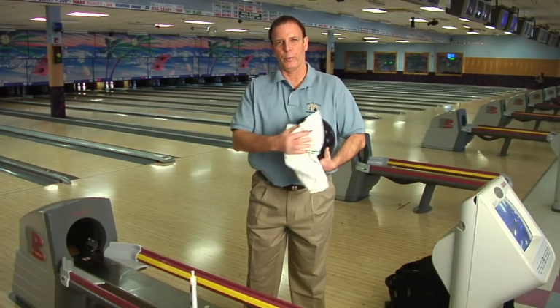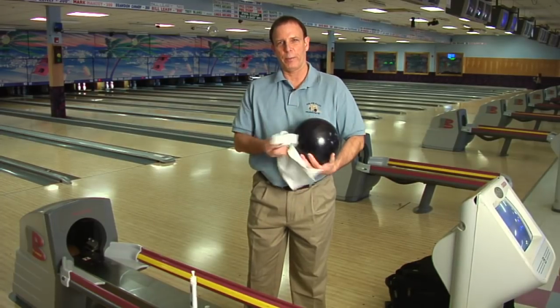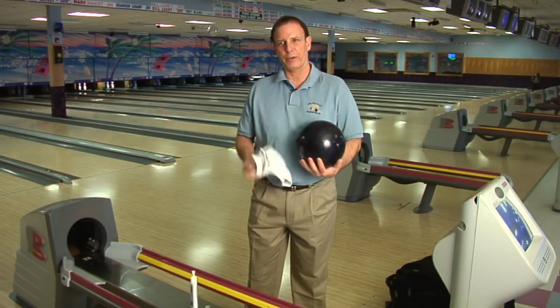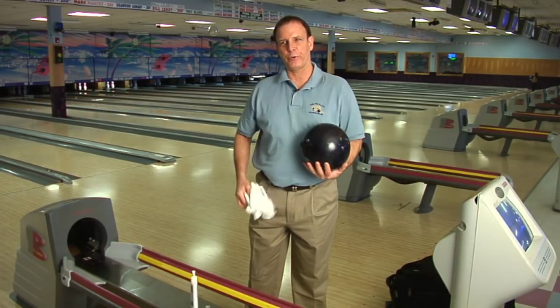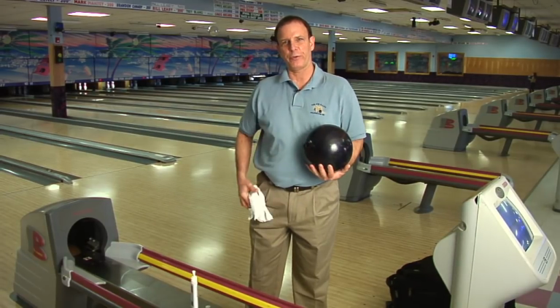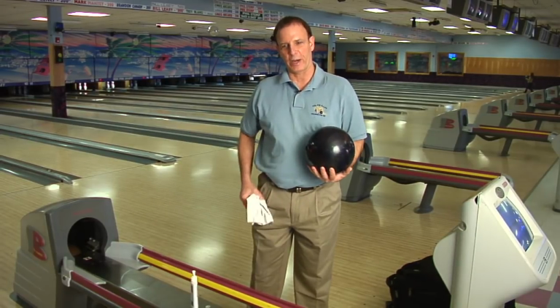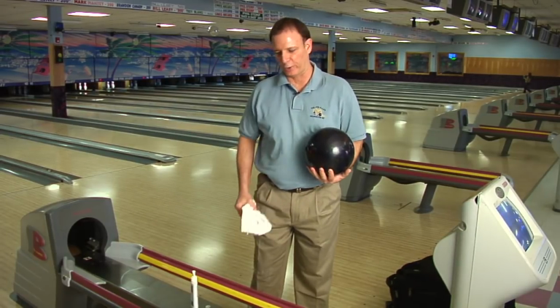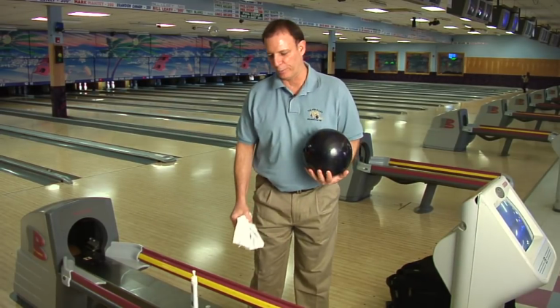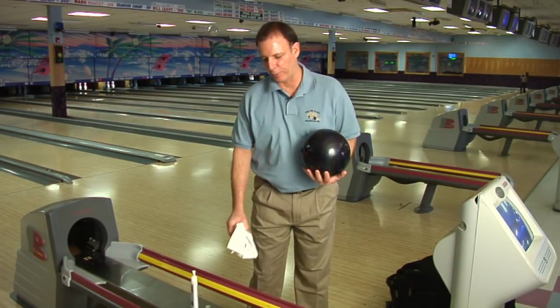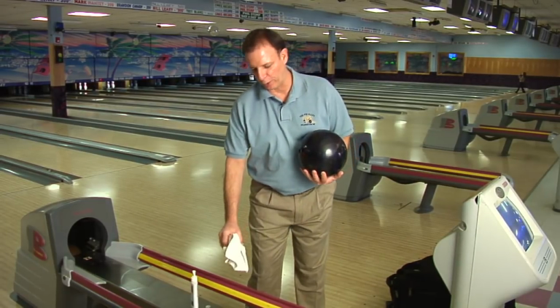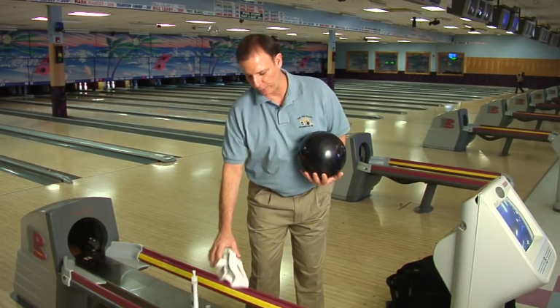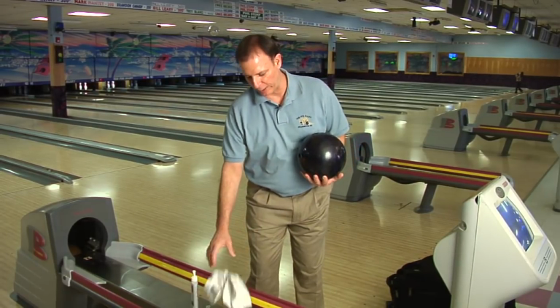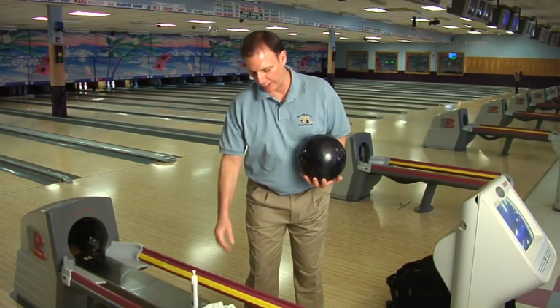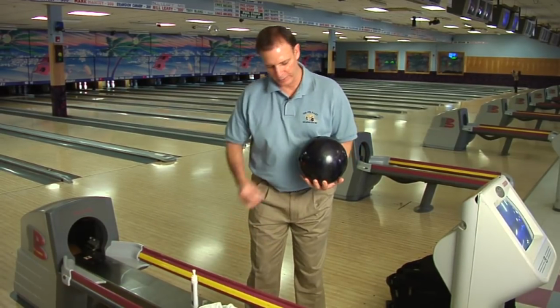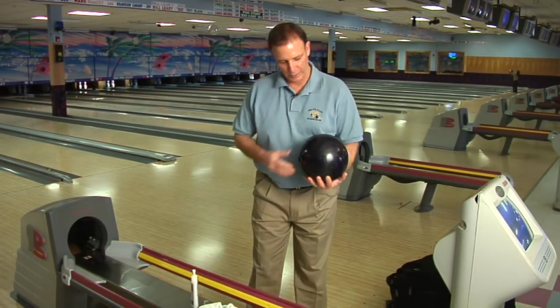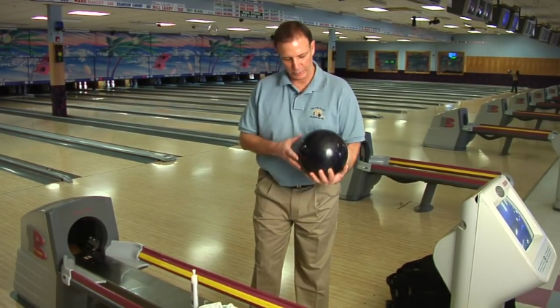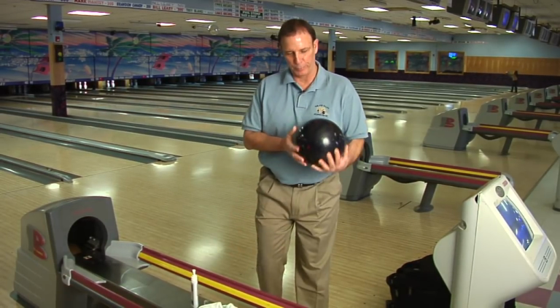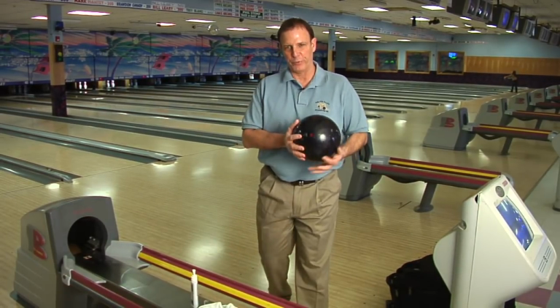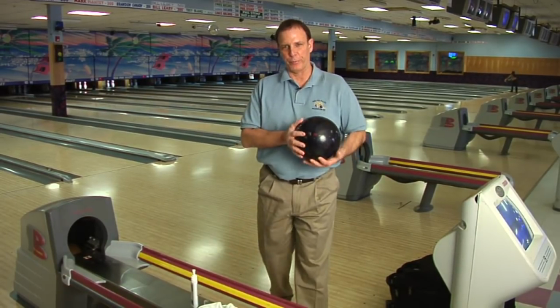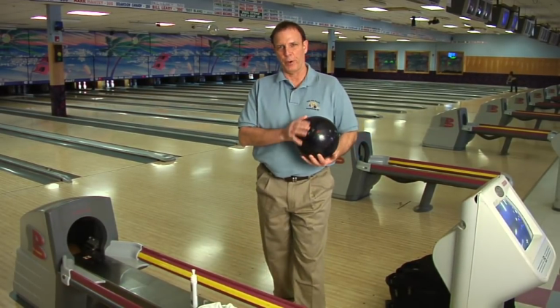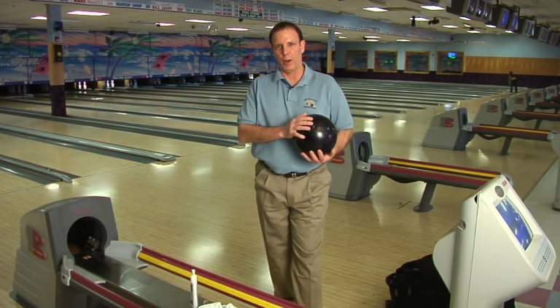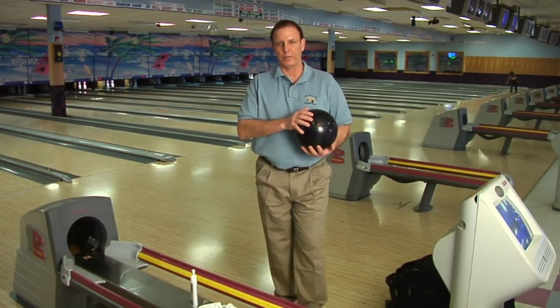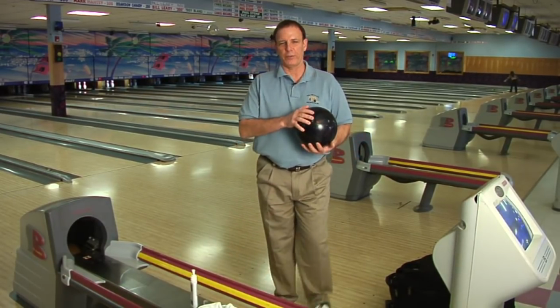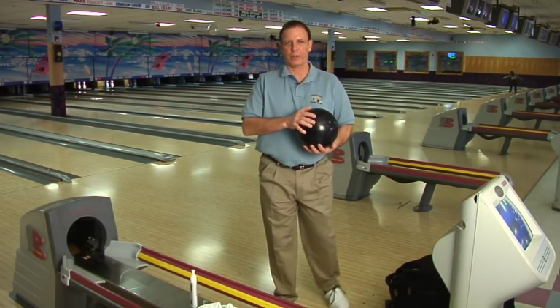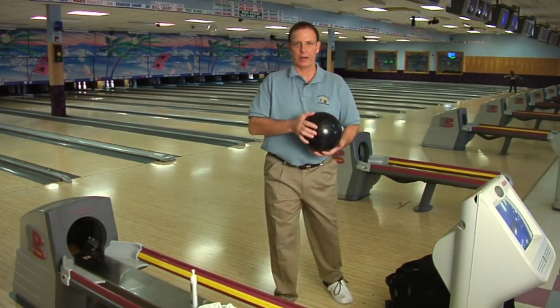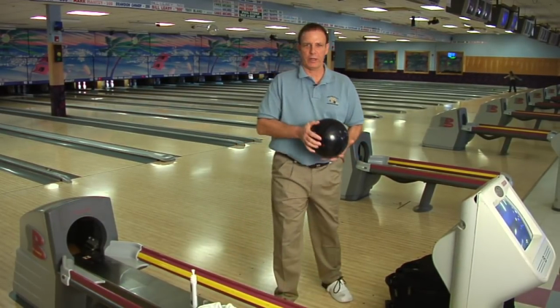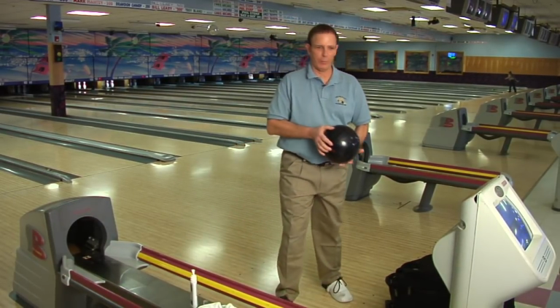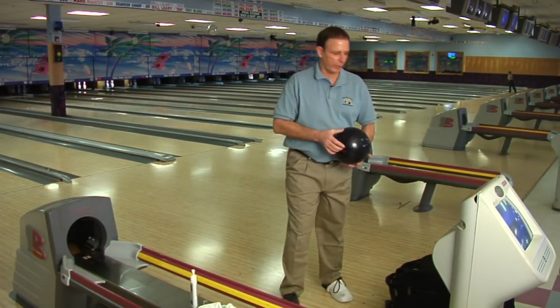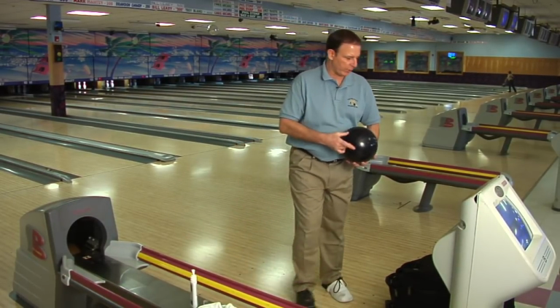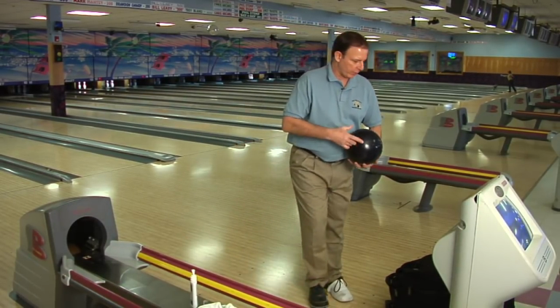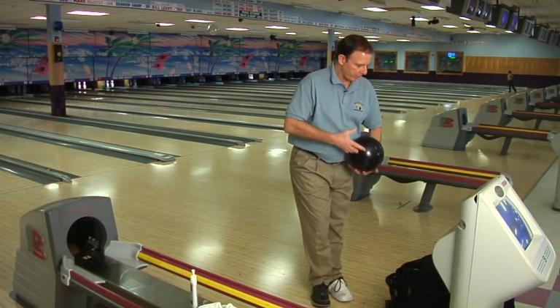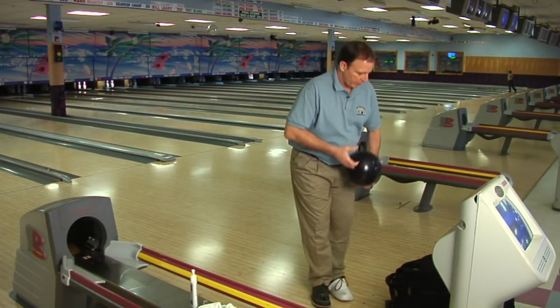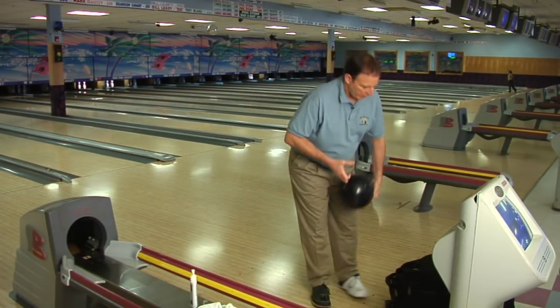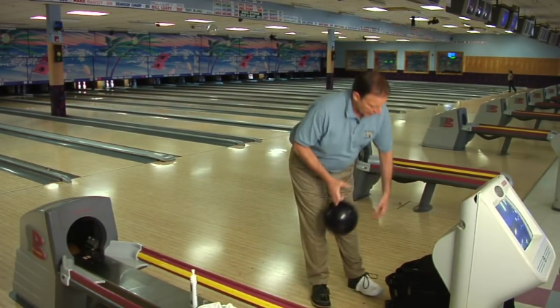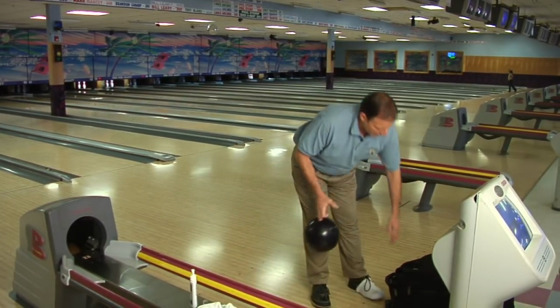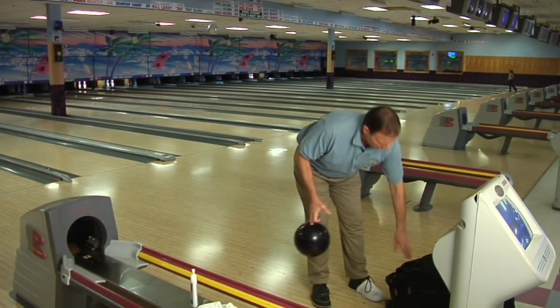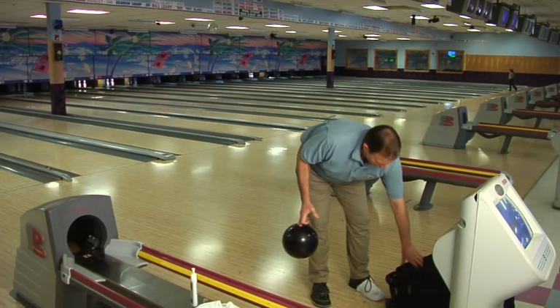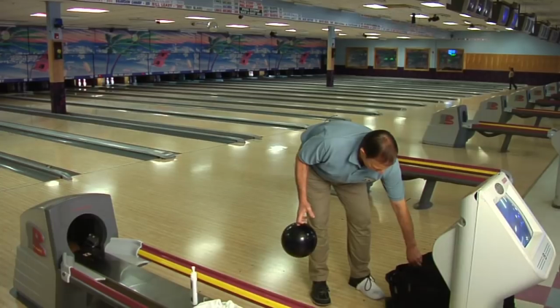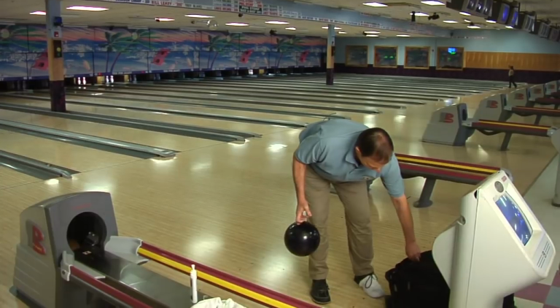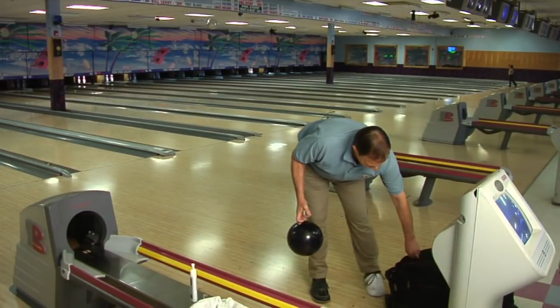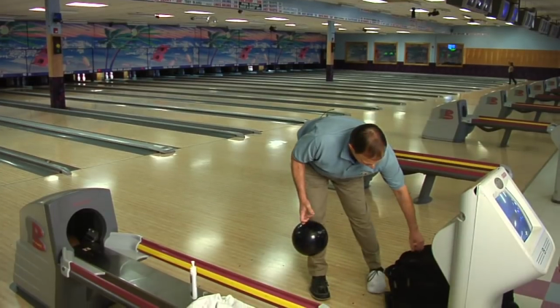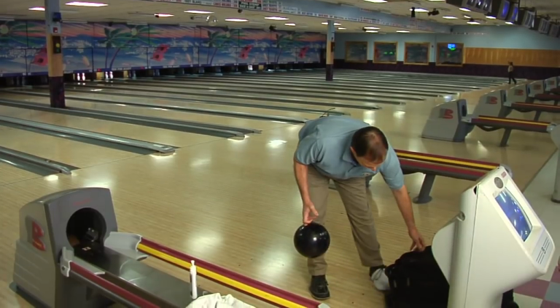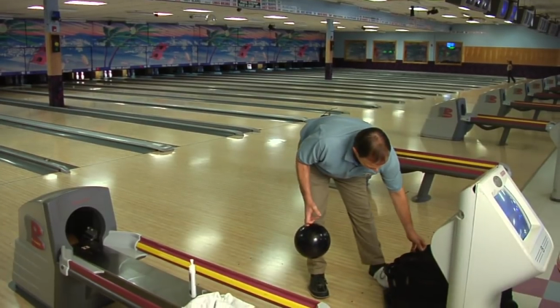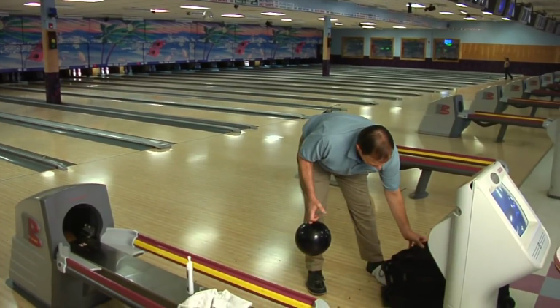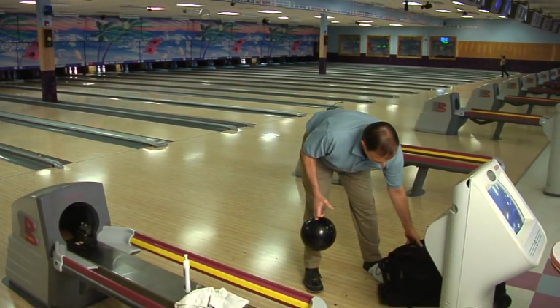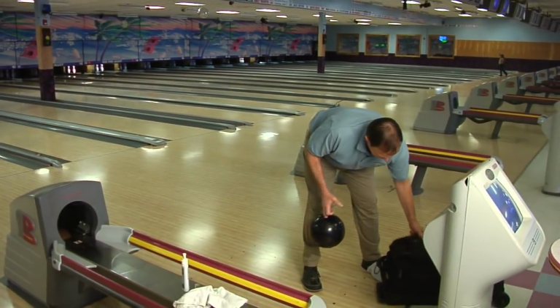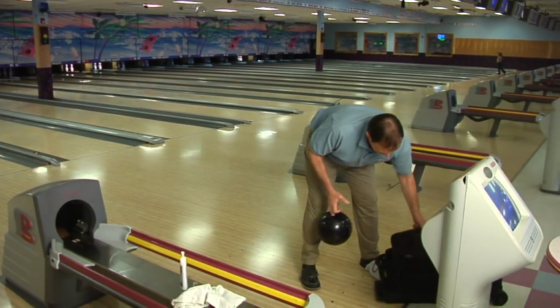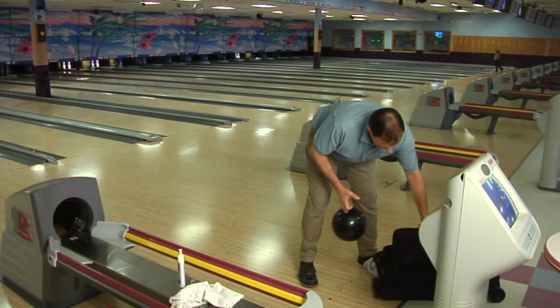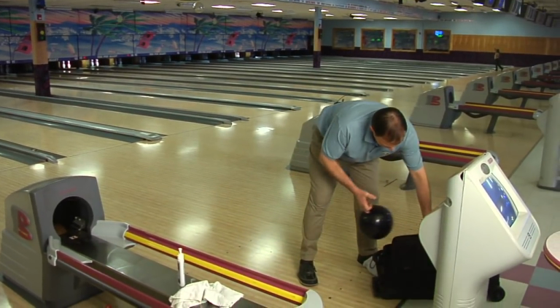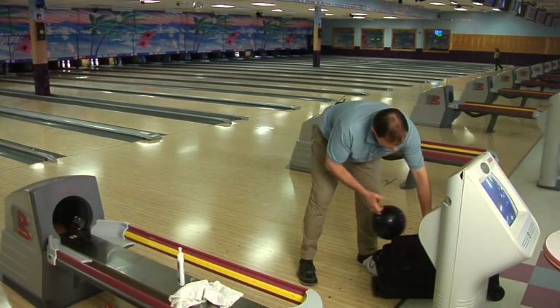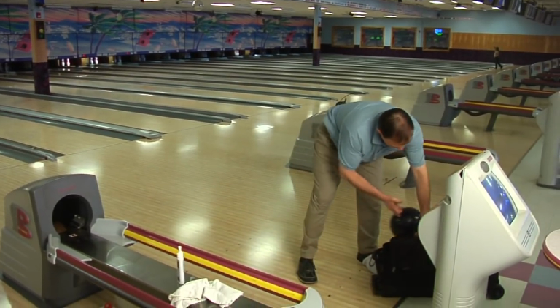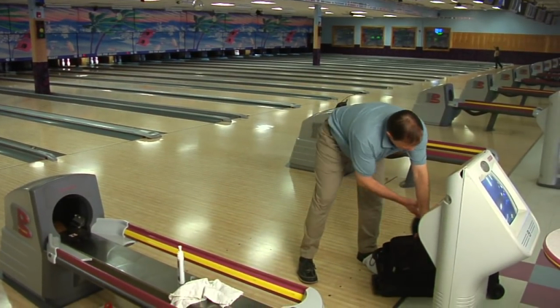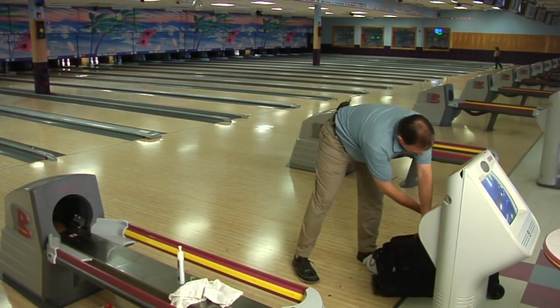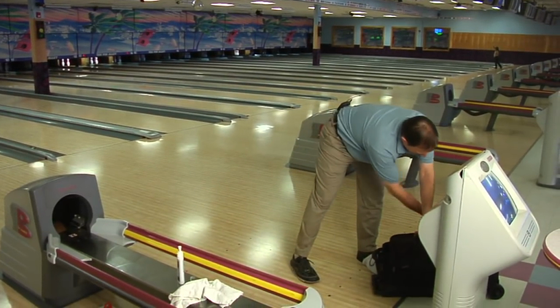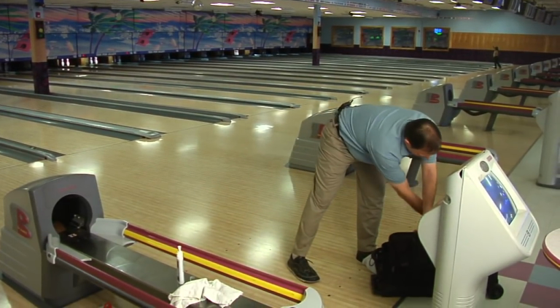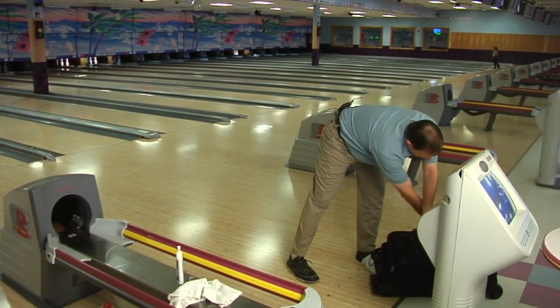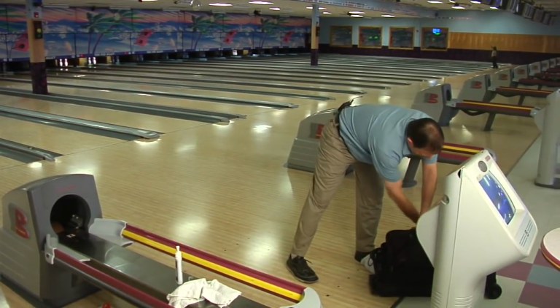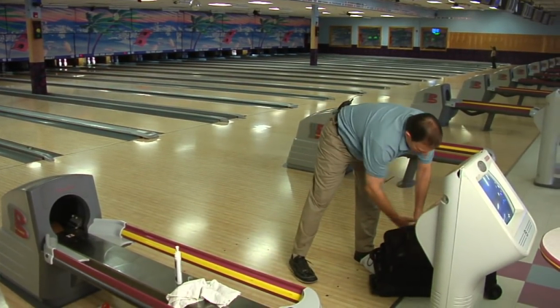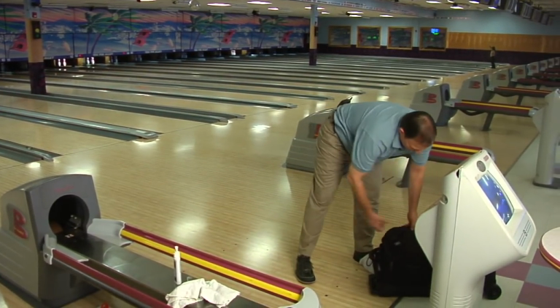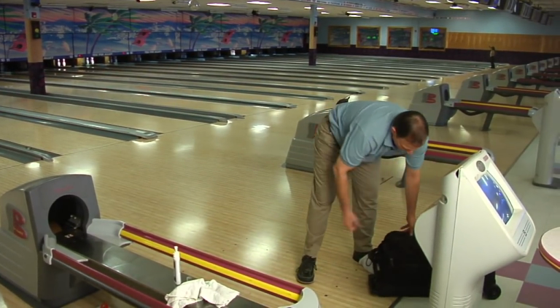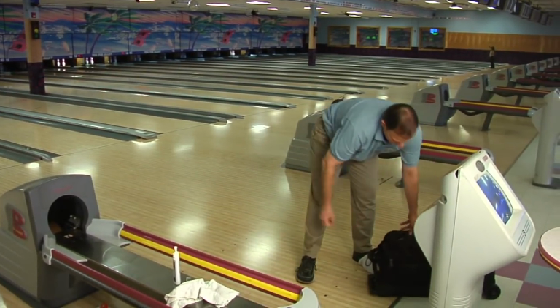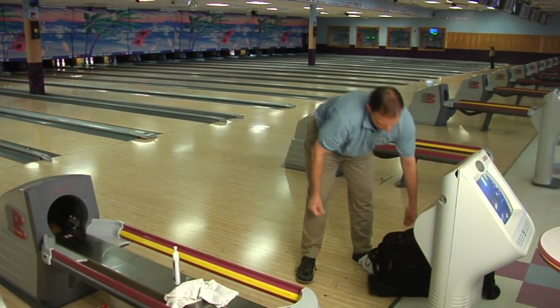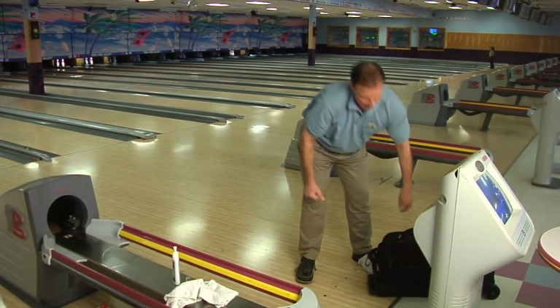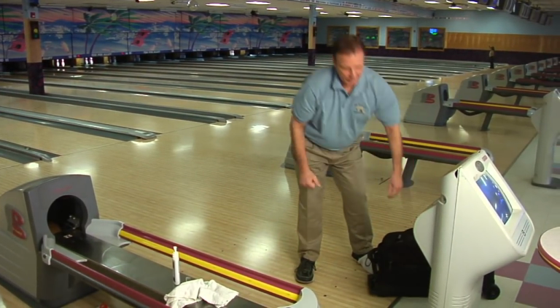You want to make sure you've got a good bowling bag to put your ball in. It's got a cup in there. You want to put the bowling ball up in the bag.